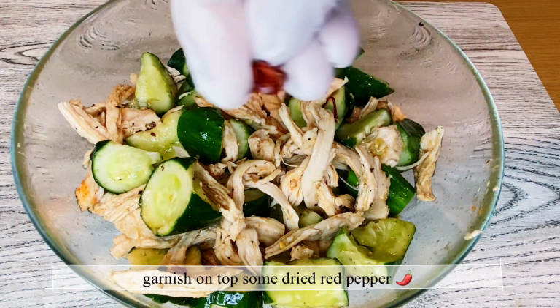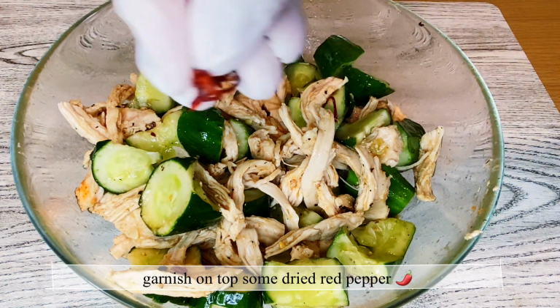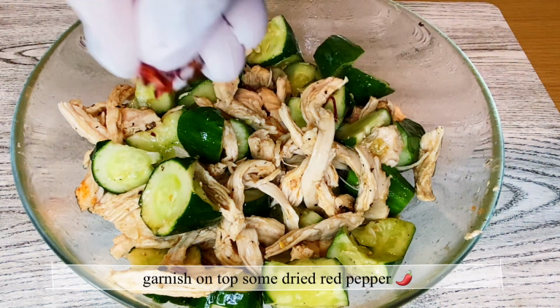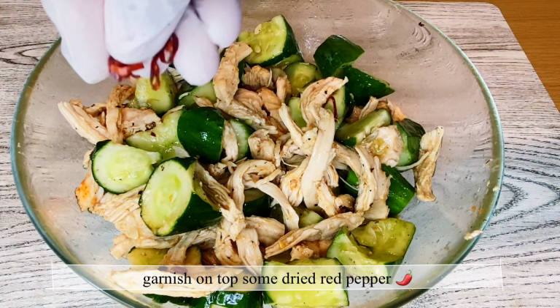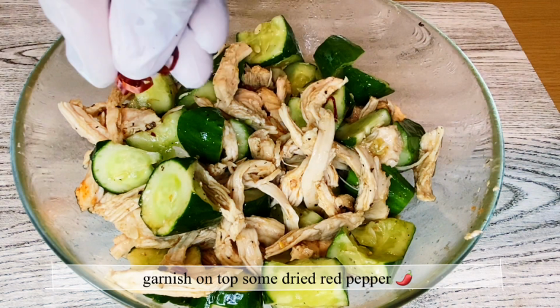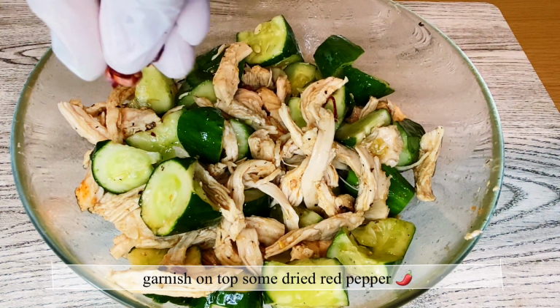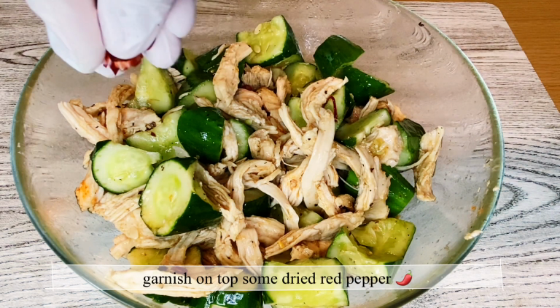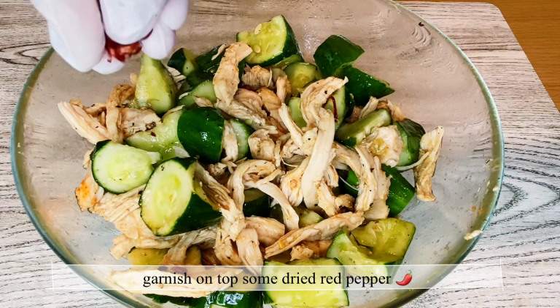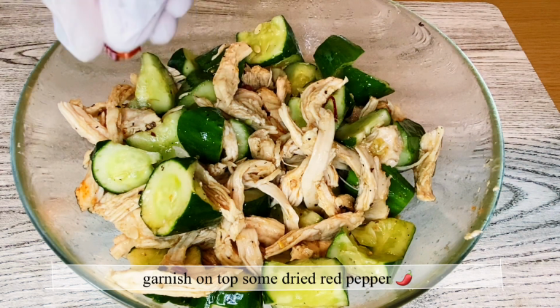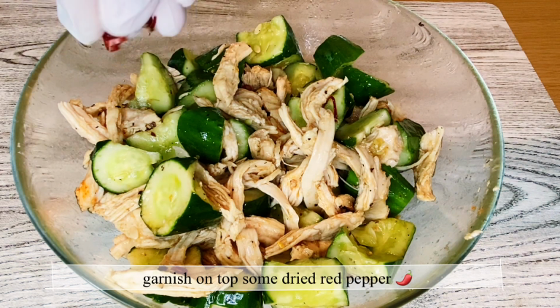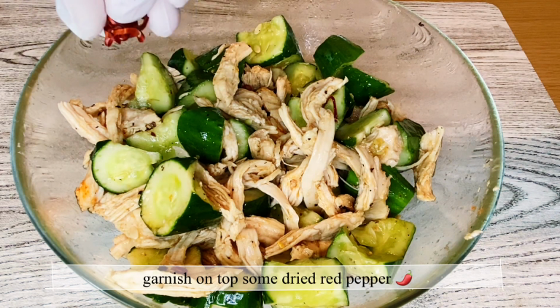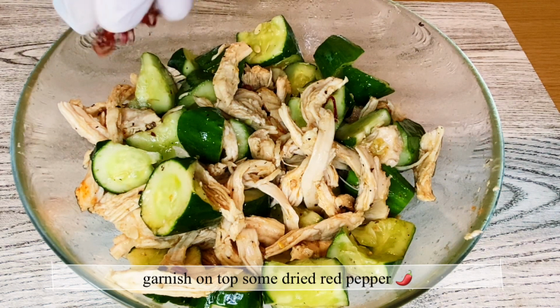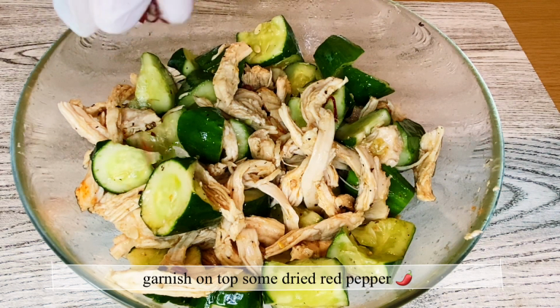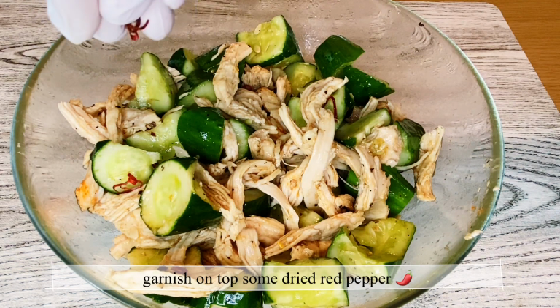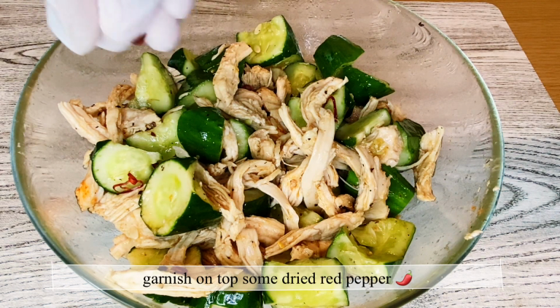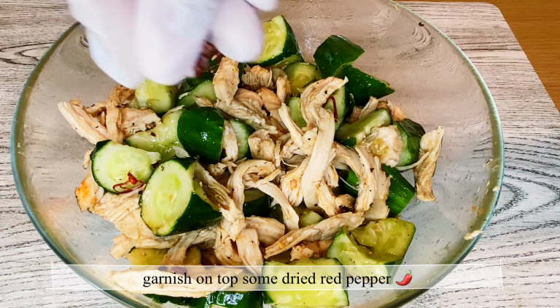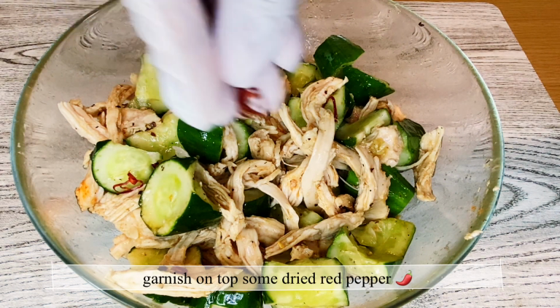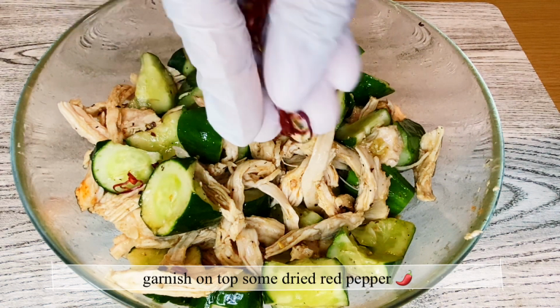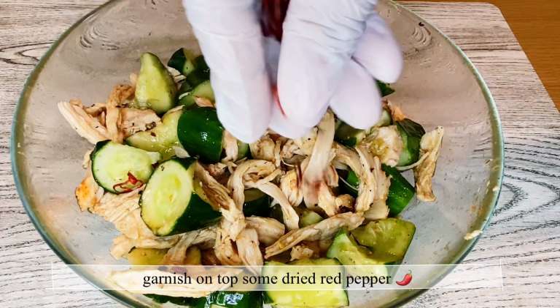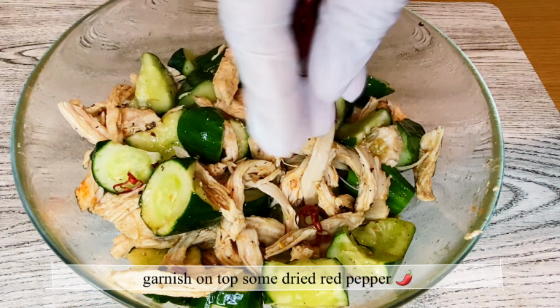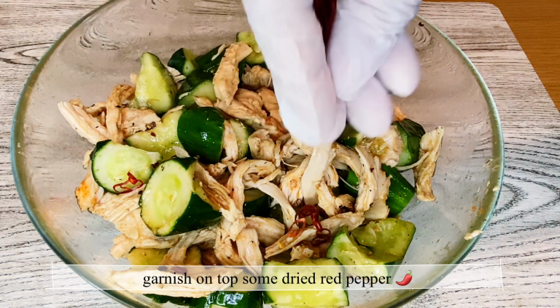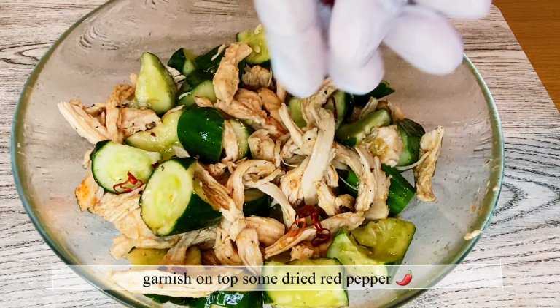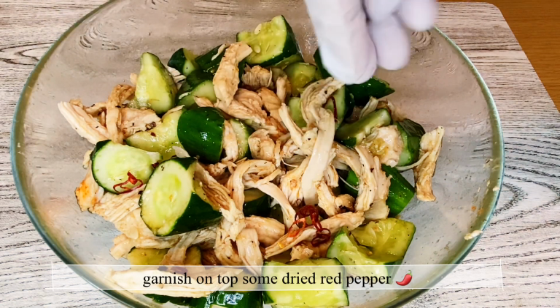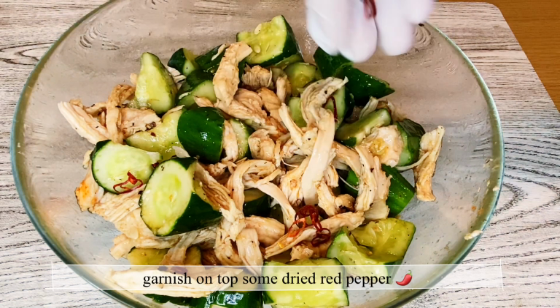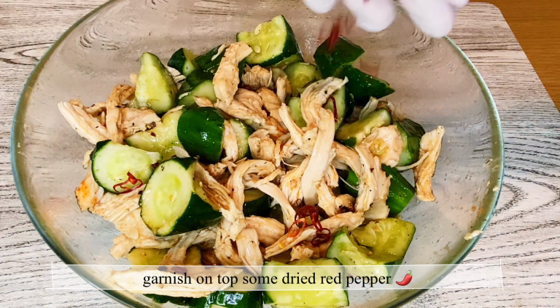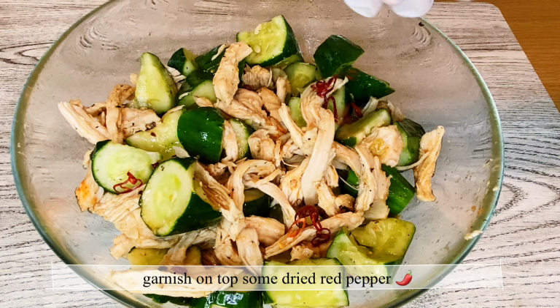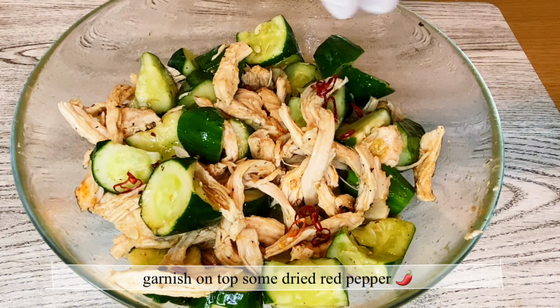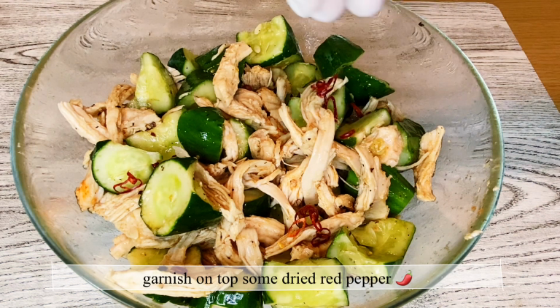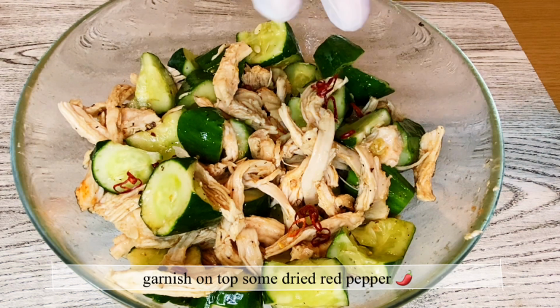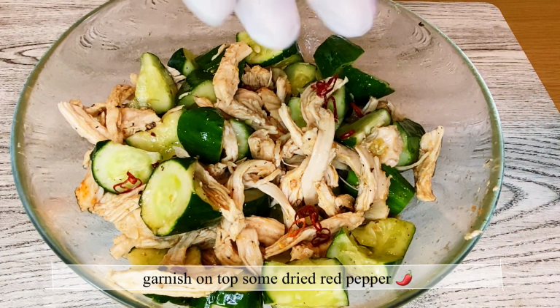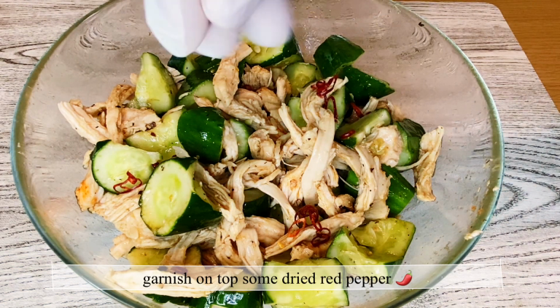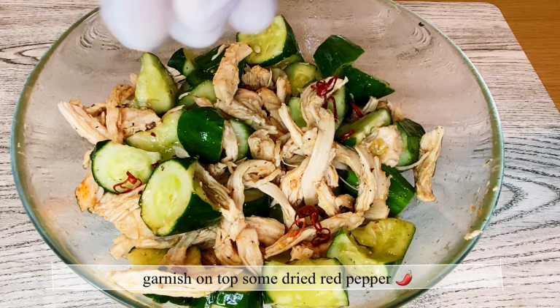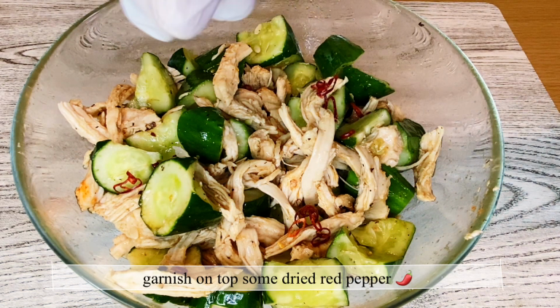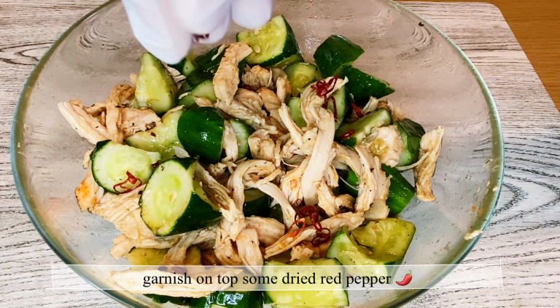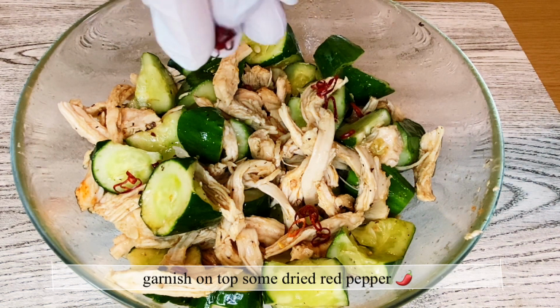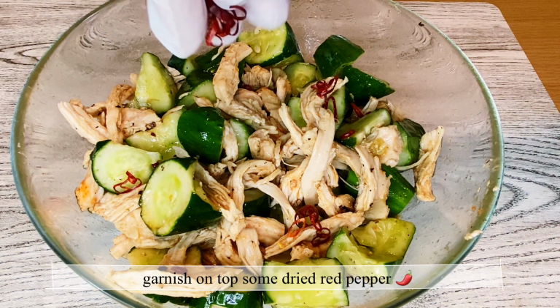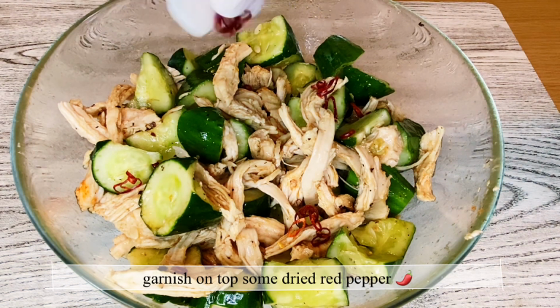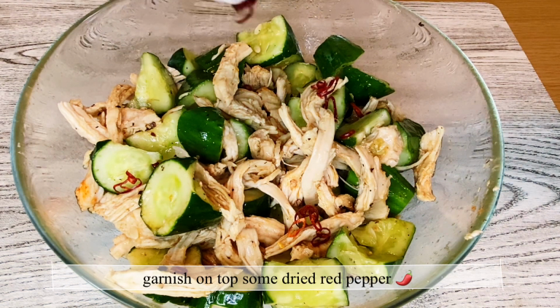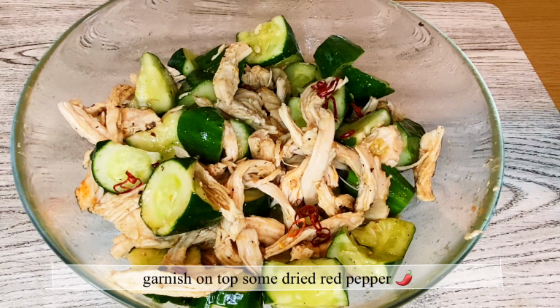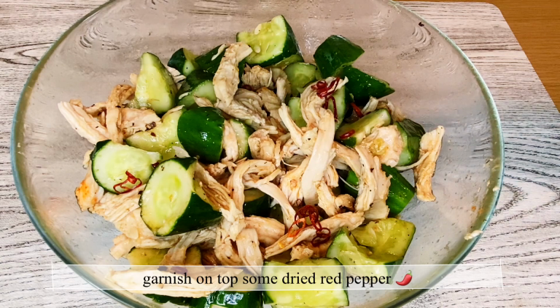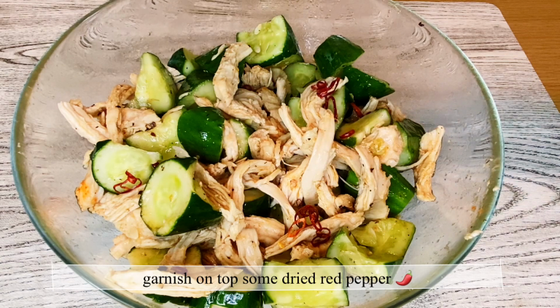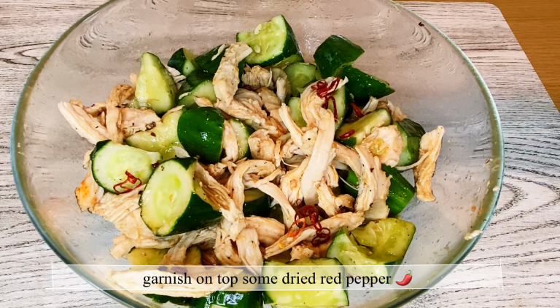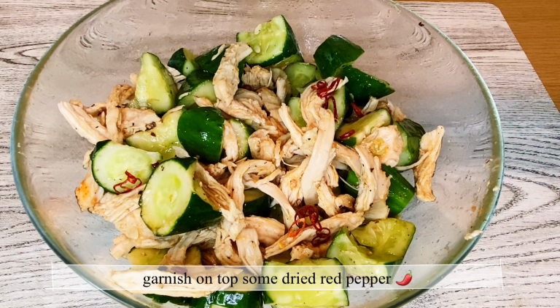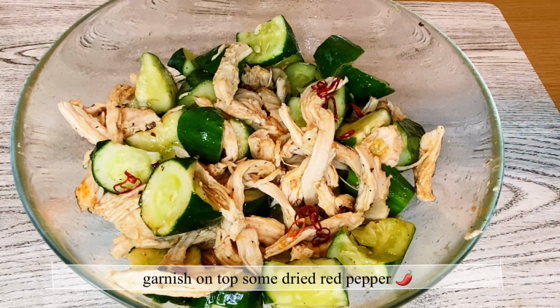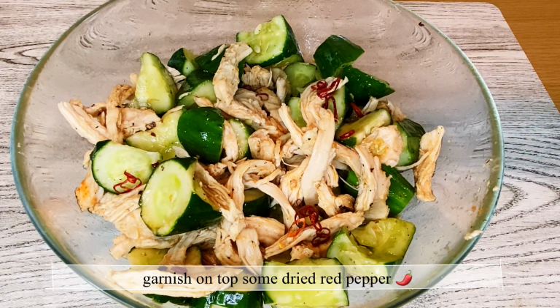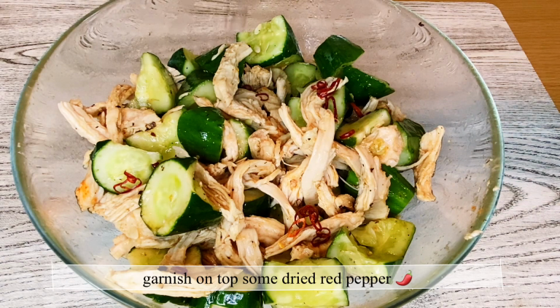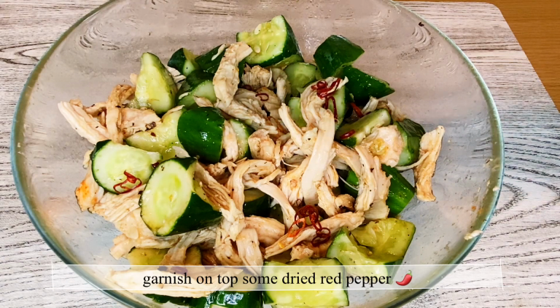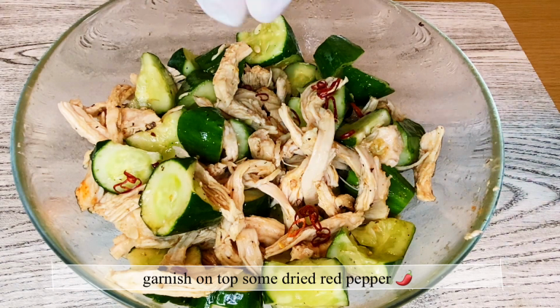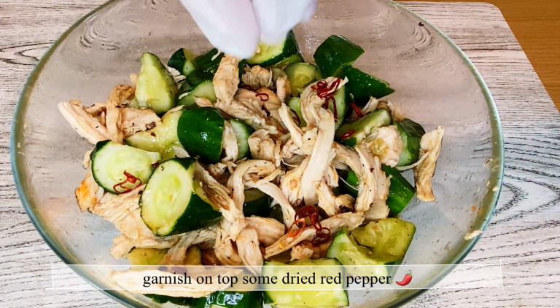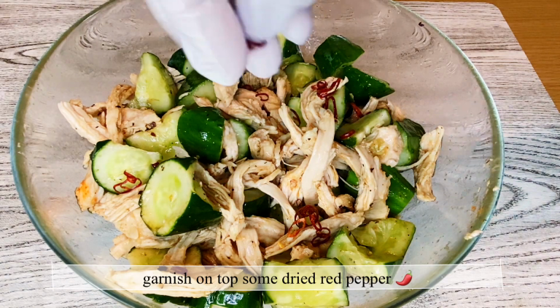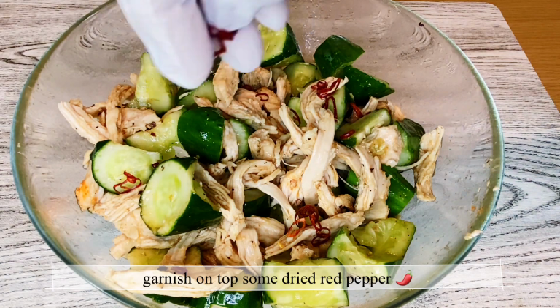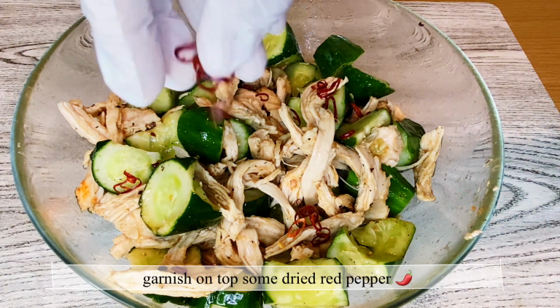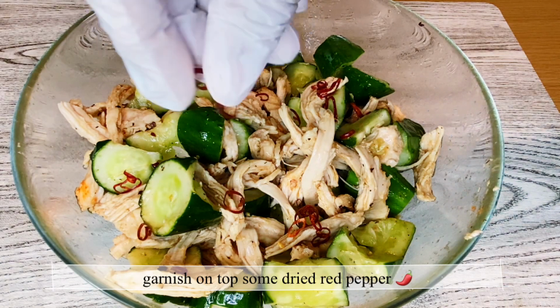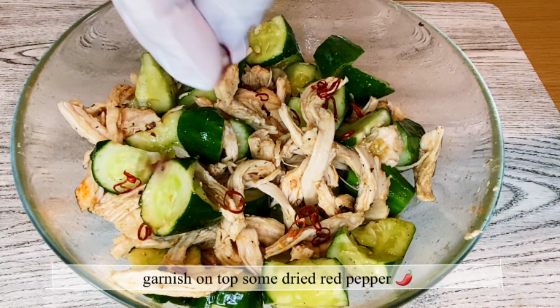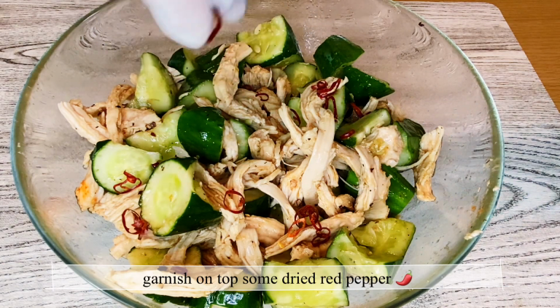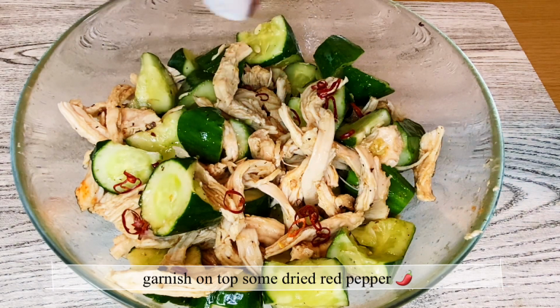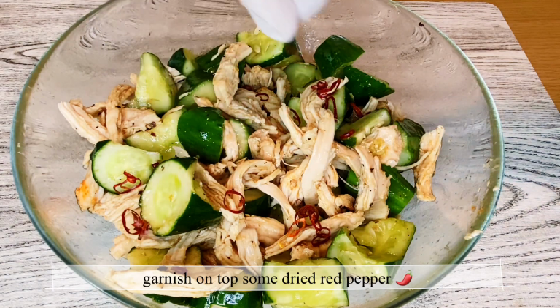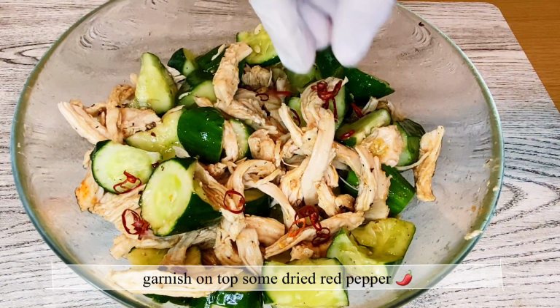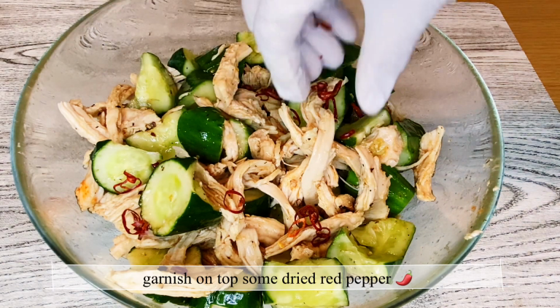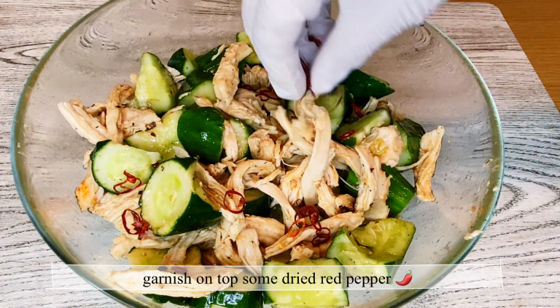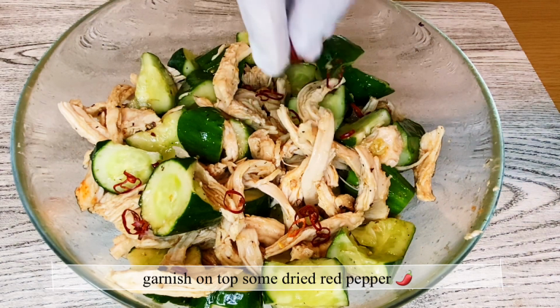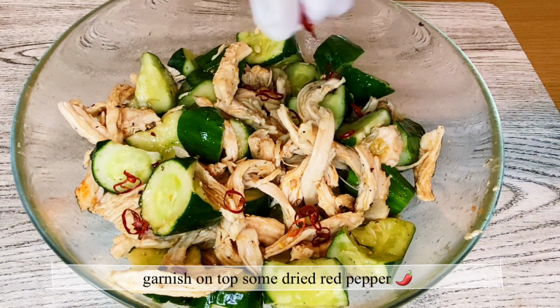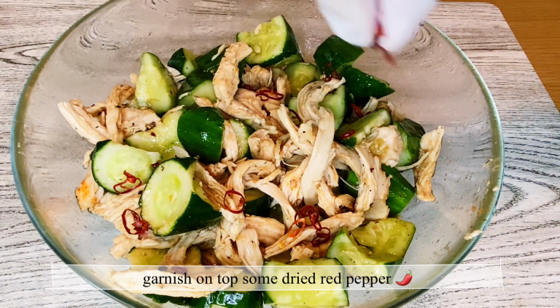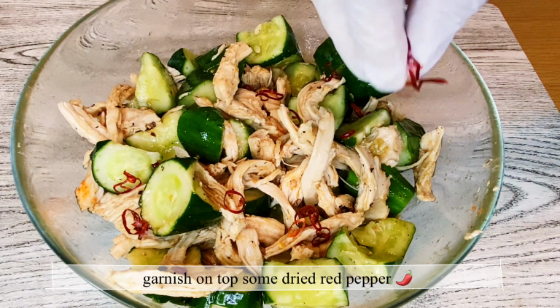And if you like it more spicy, garnish it with dried red pepper slices.